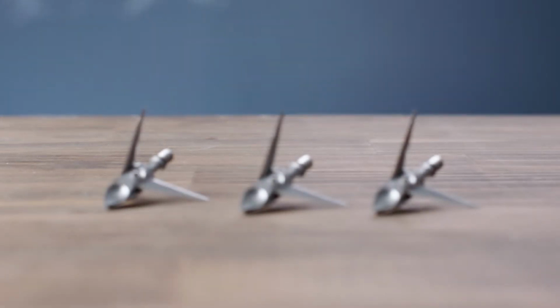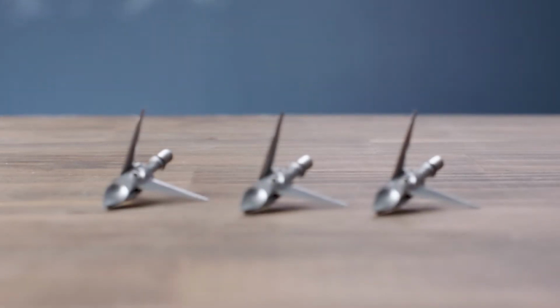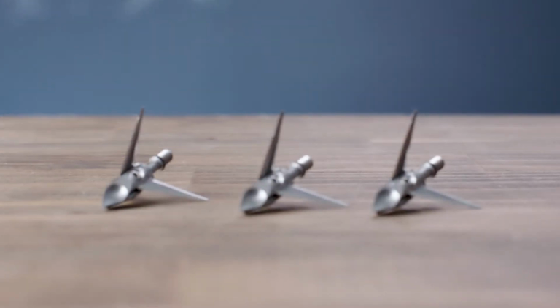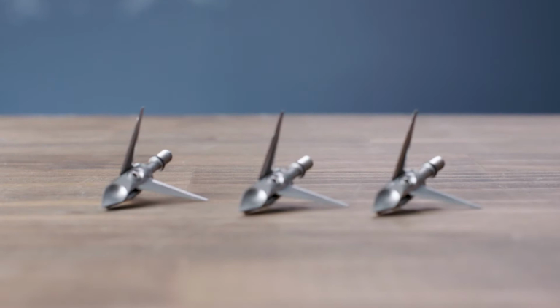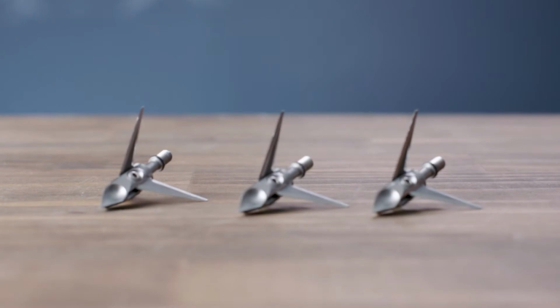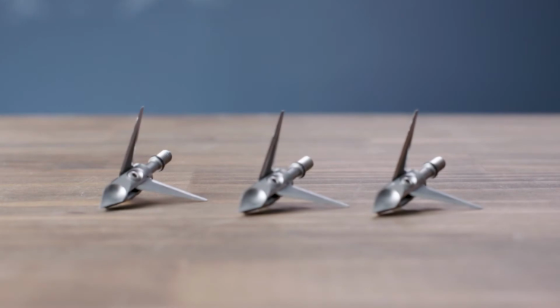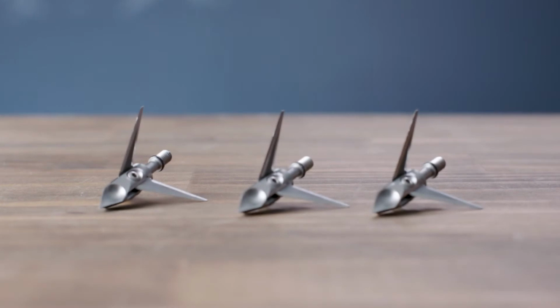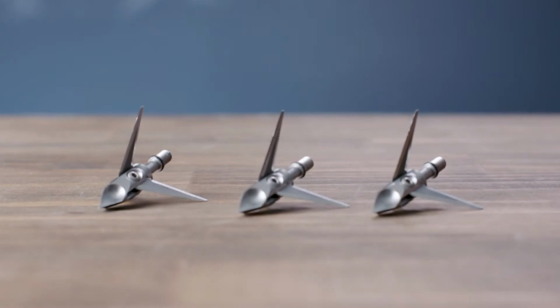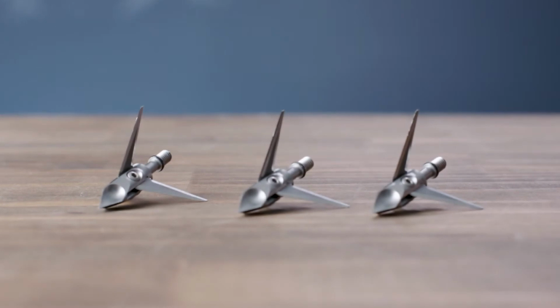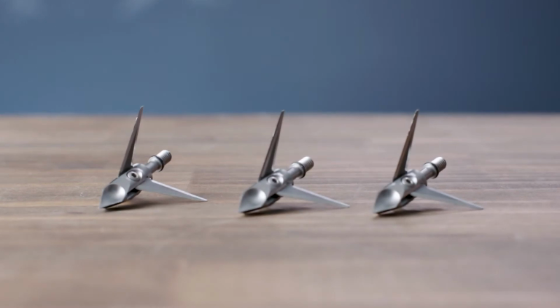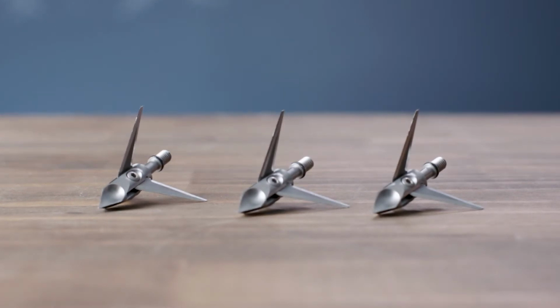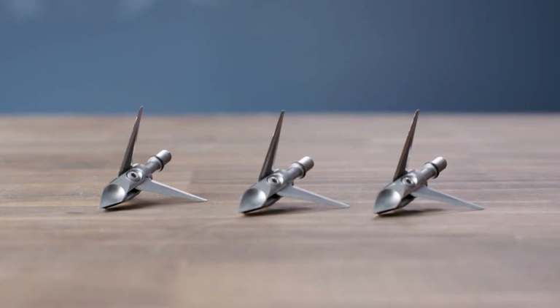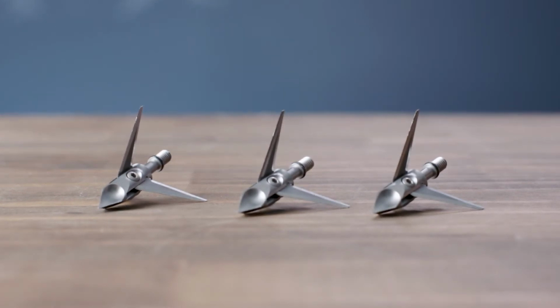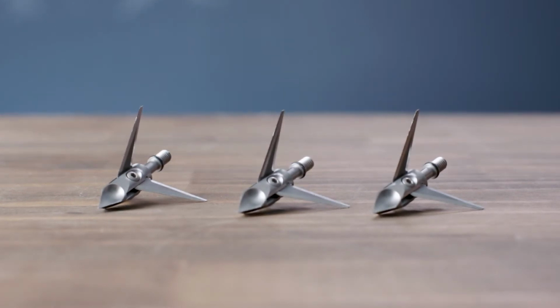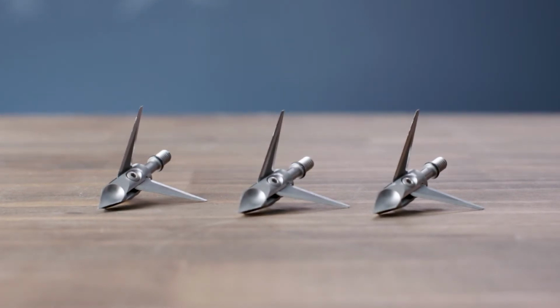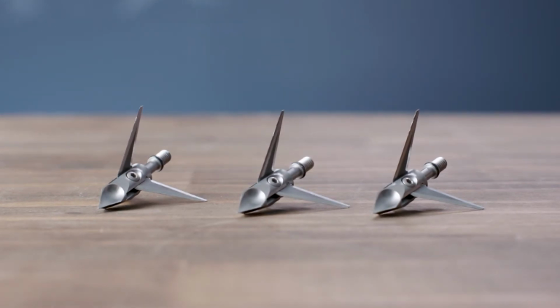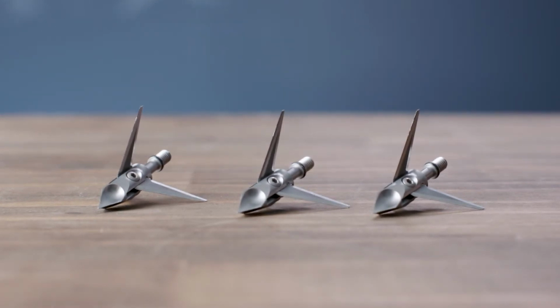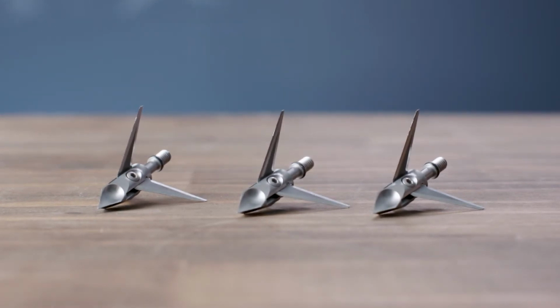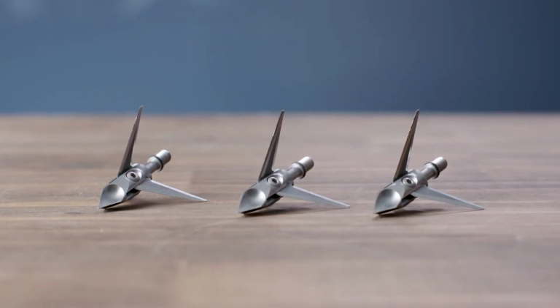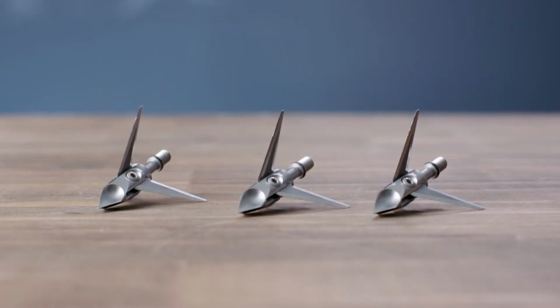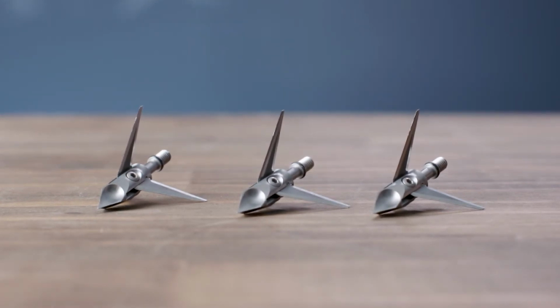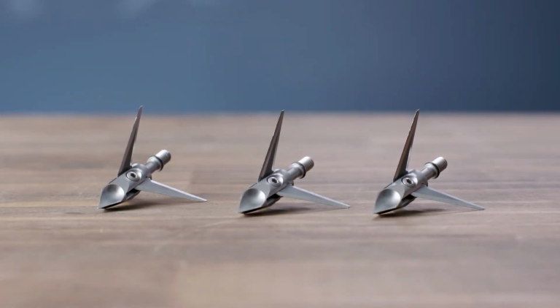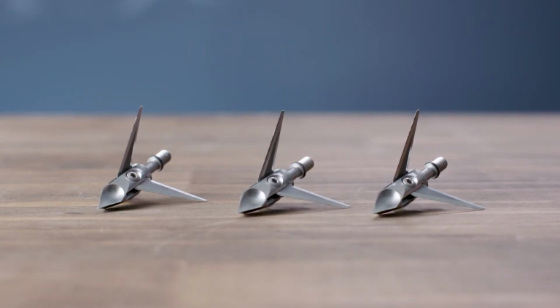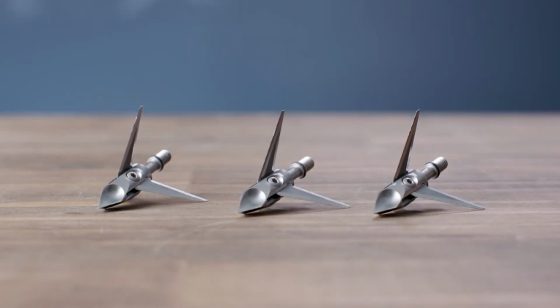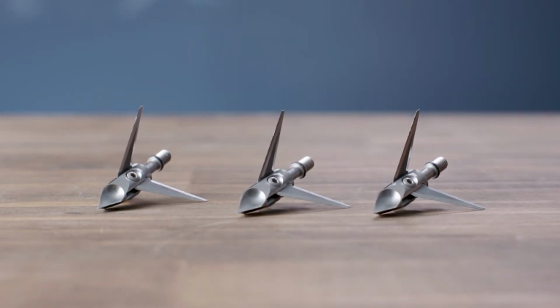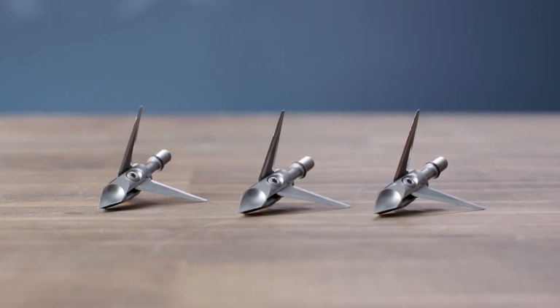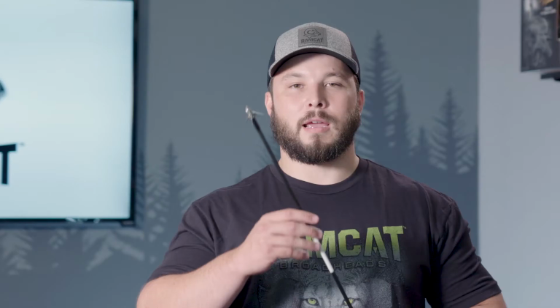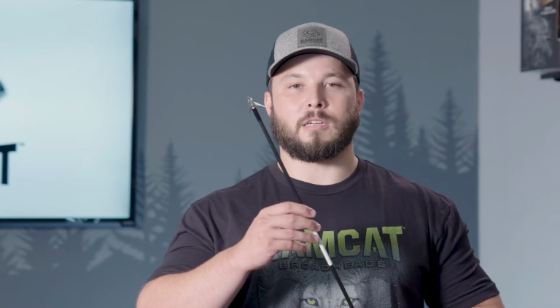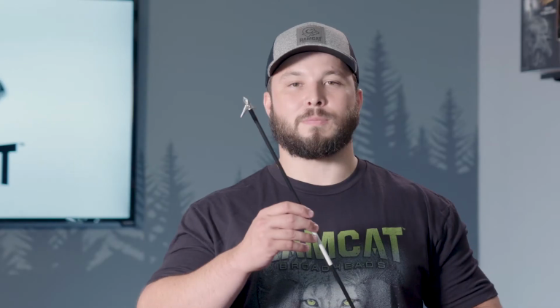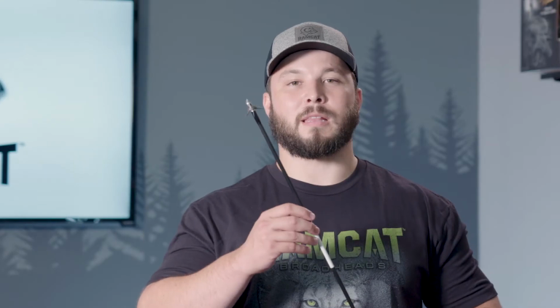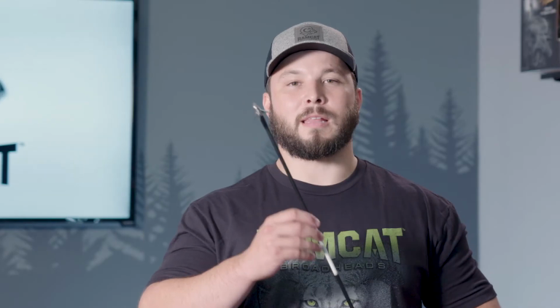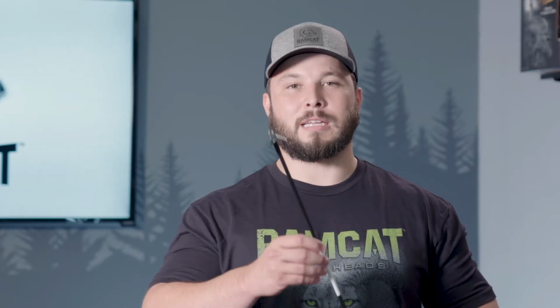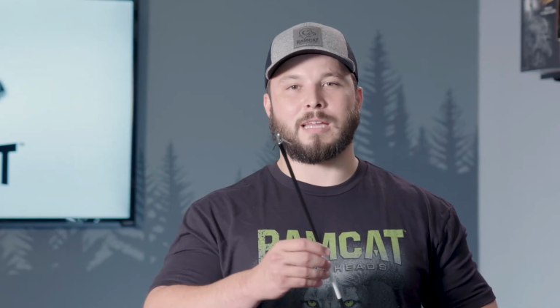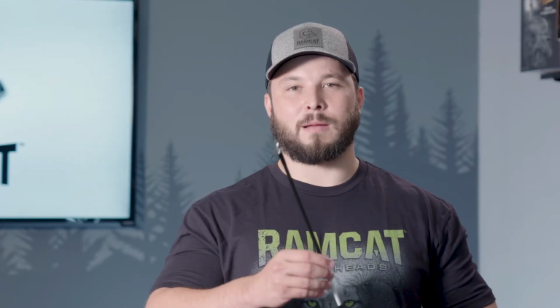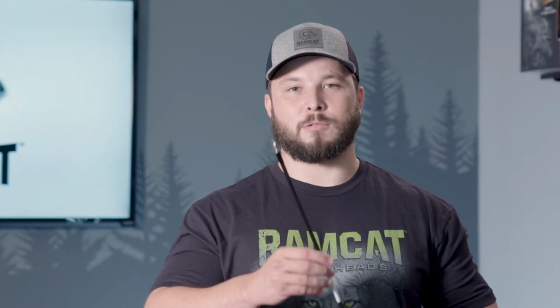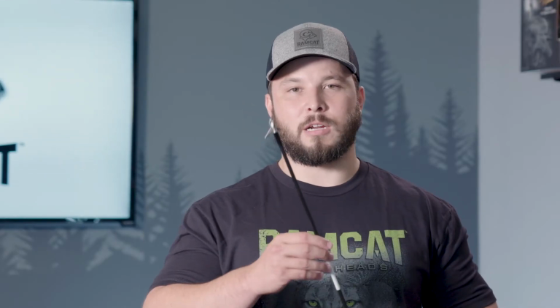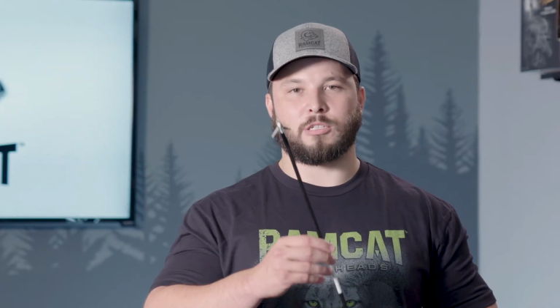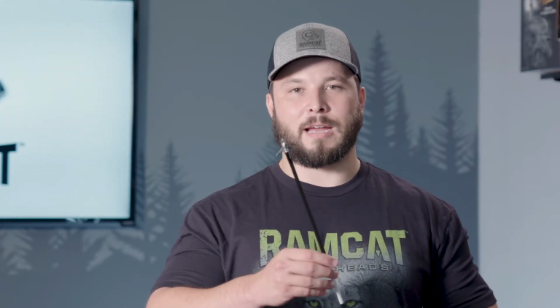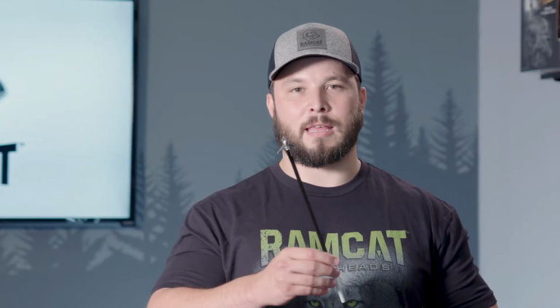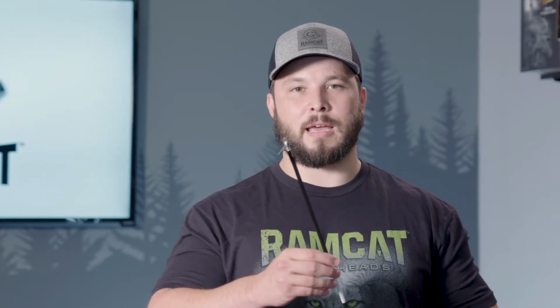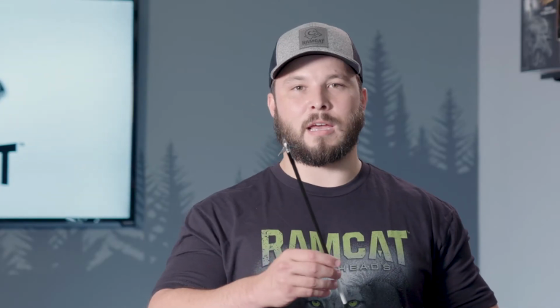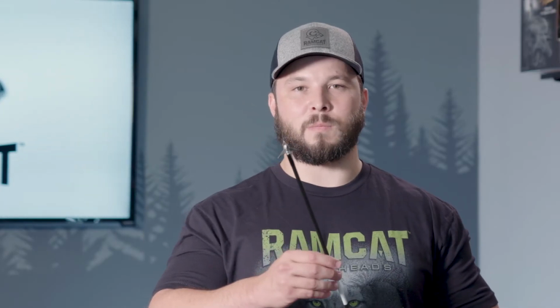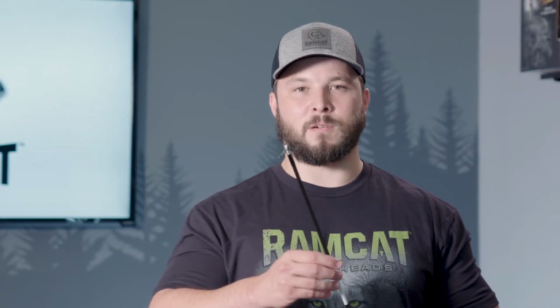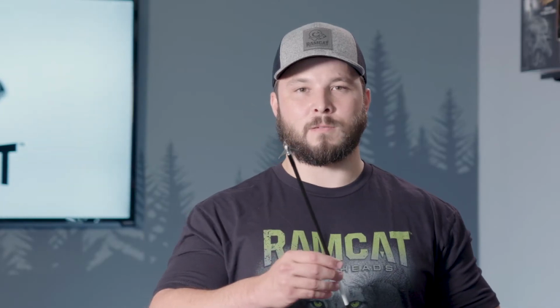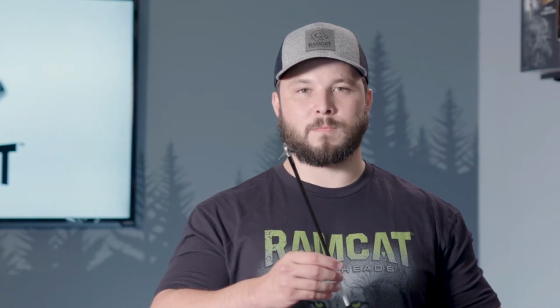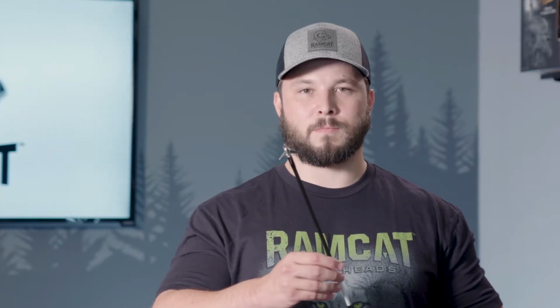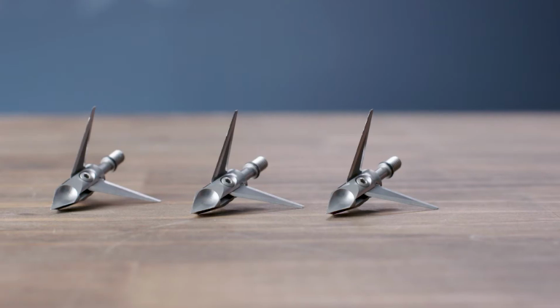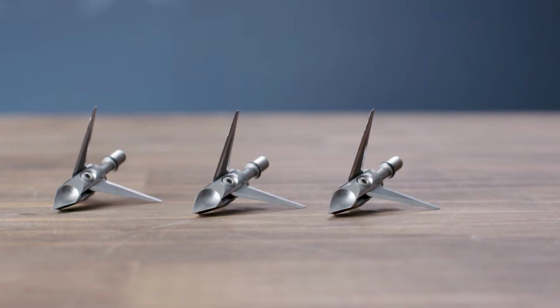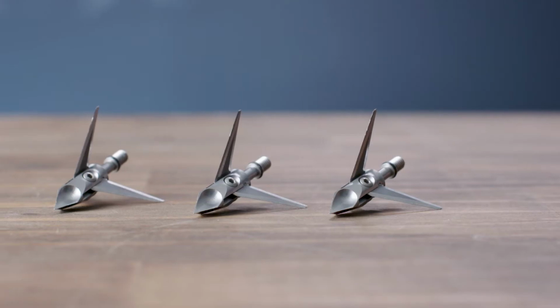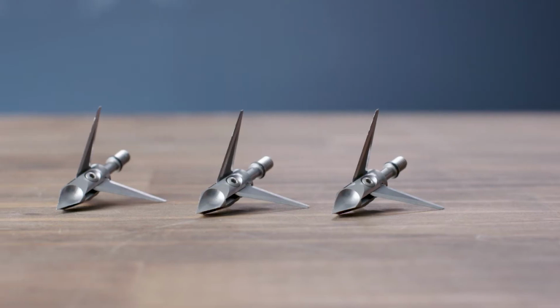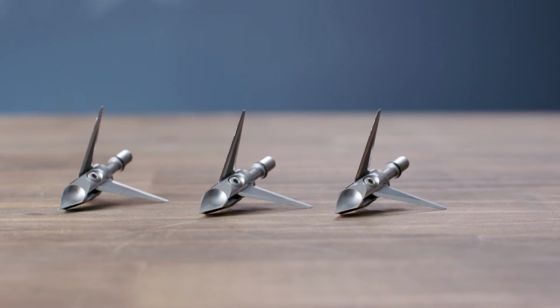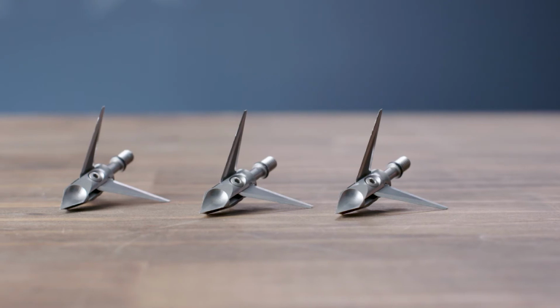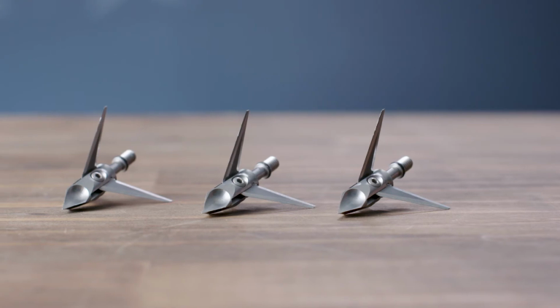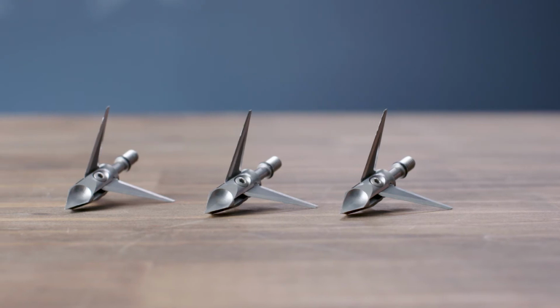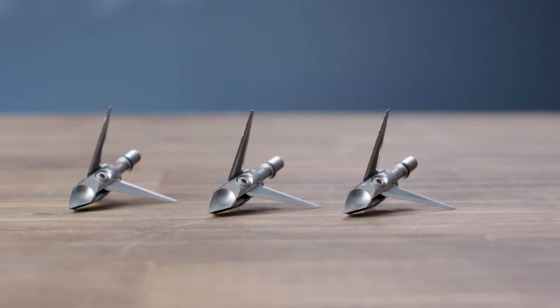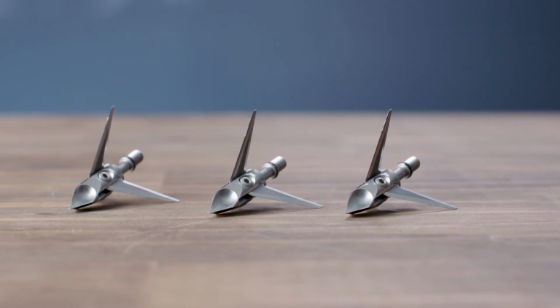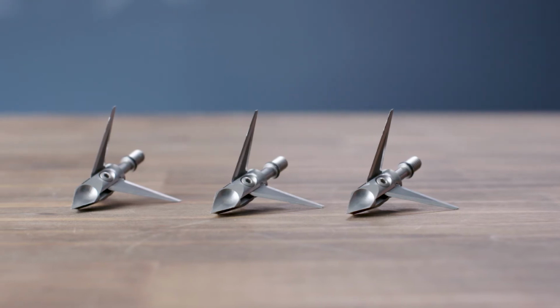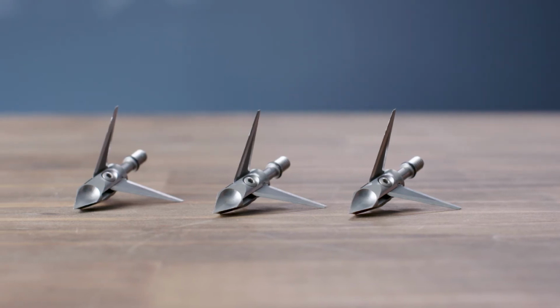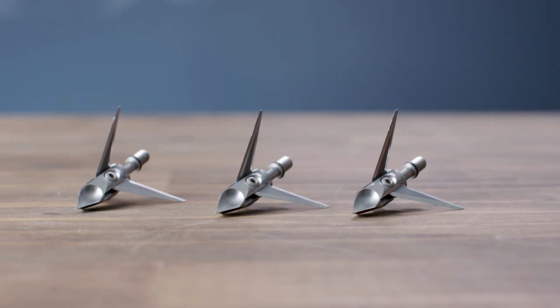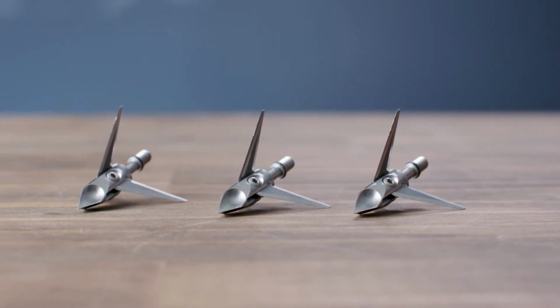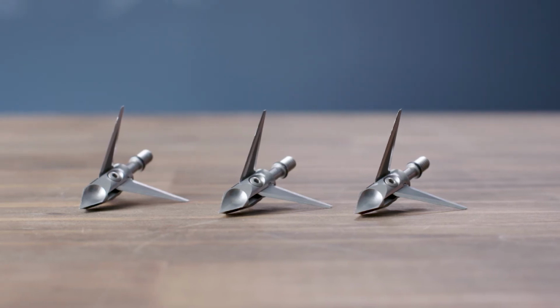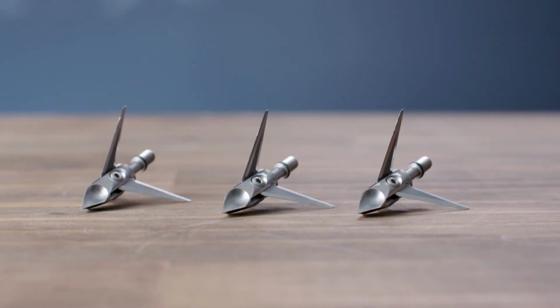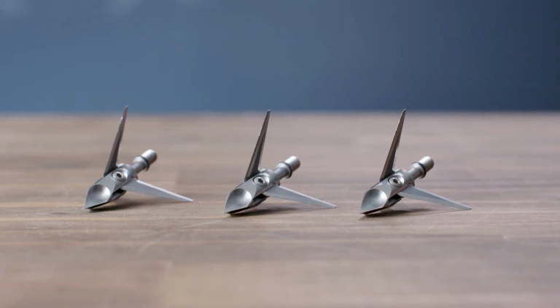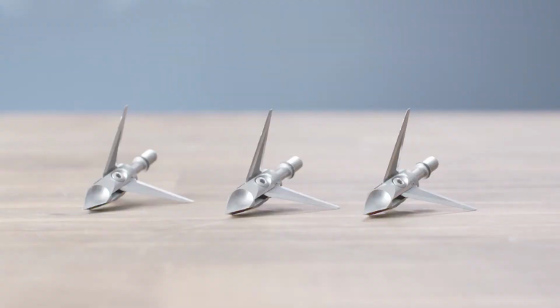It'll actually cut on its way back out as a deer is moving, and you'll spend less time trying to track that animal. The Hydroshock by Ramcat Broadheads.